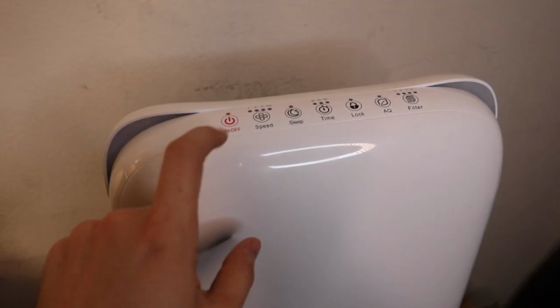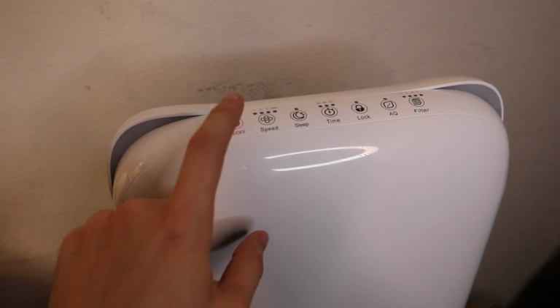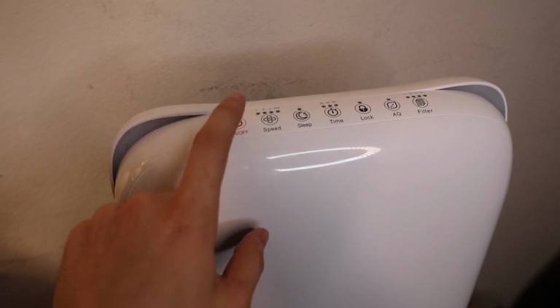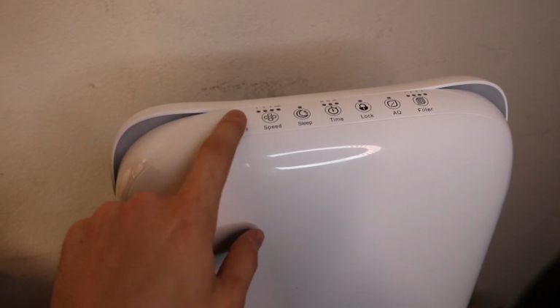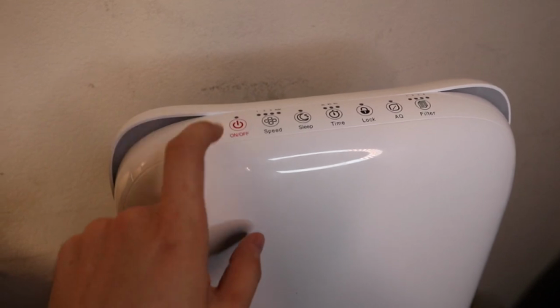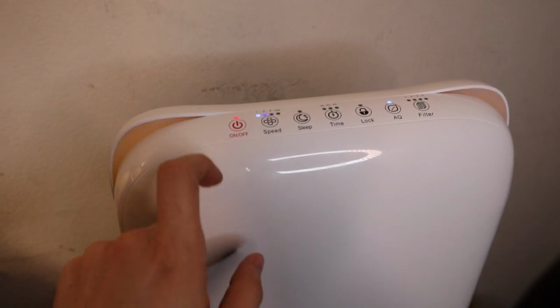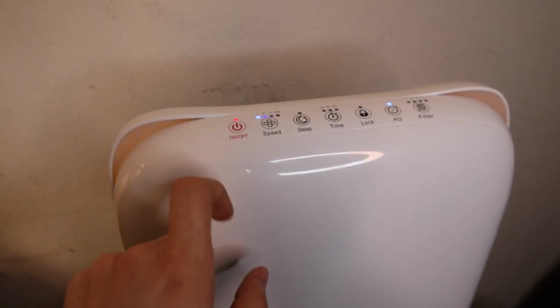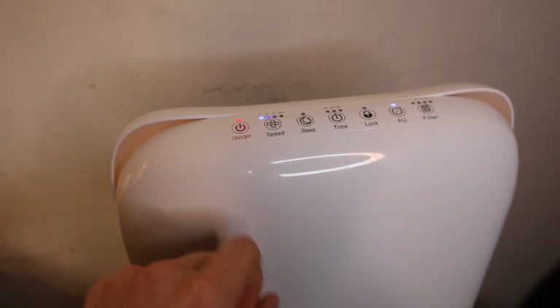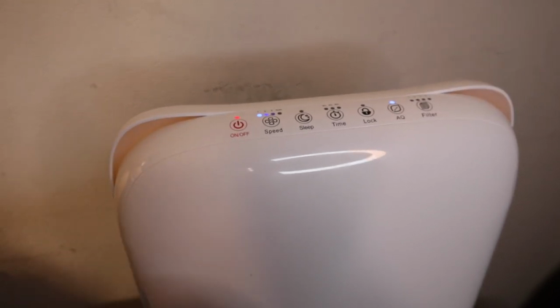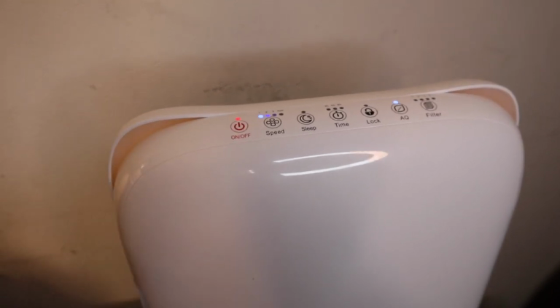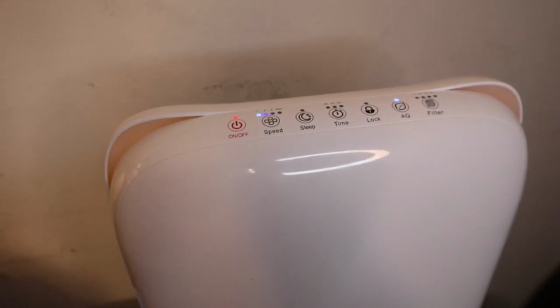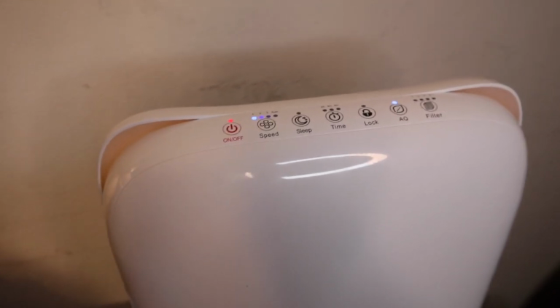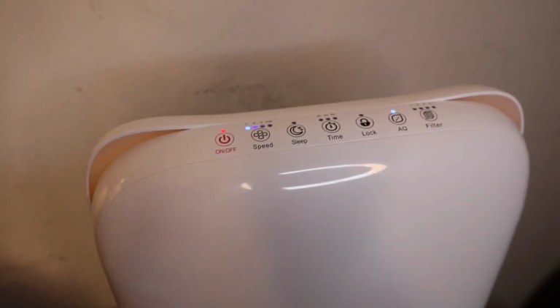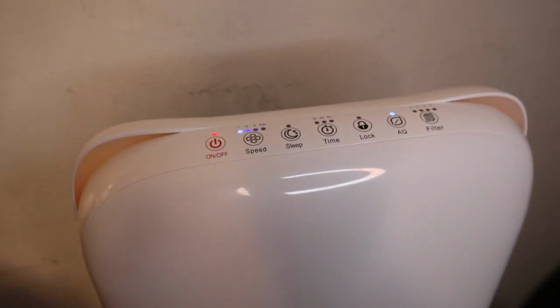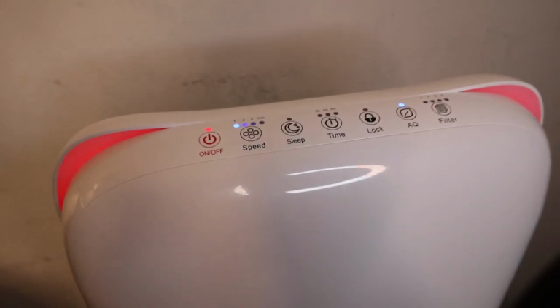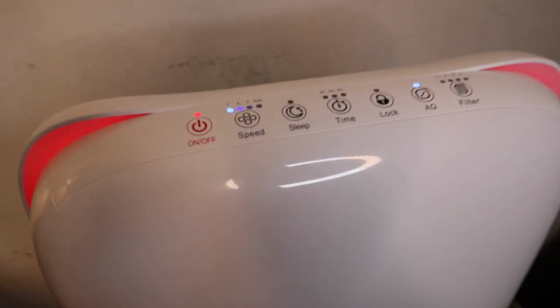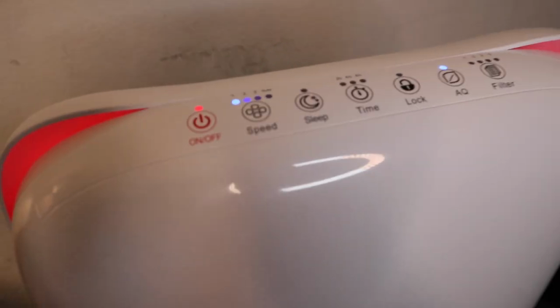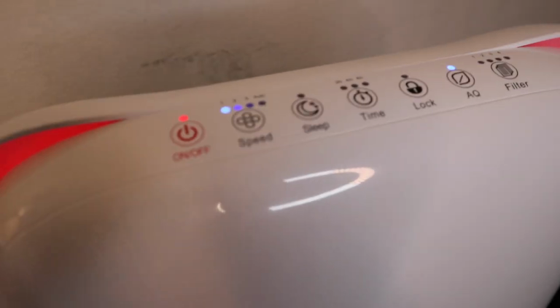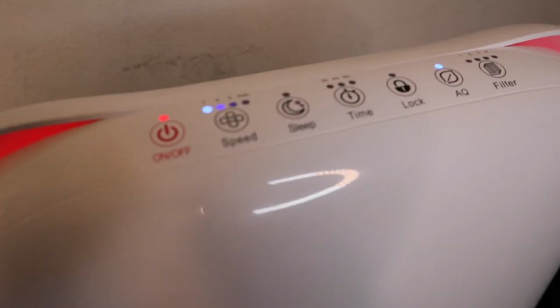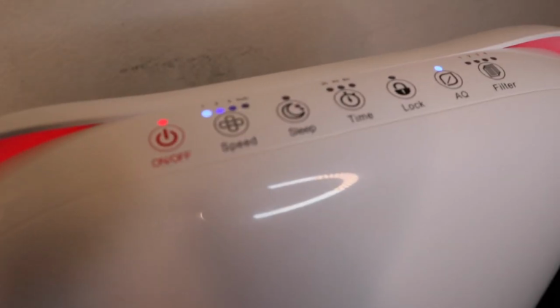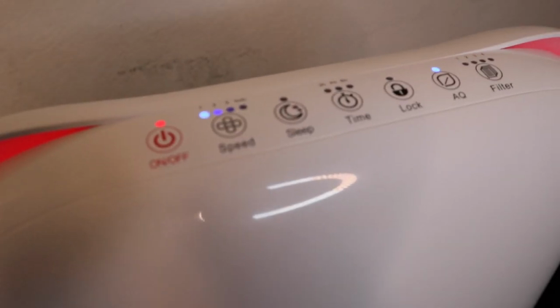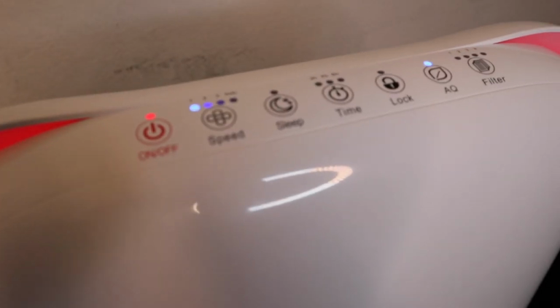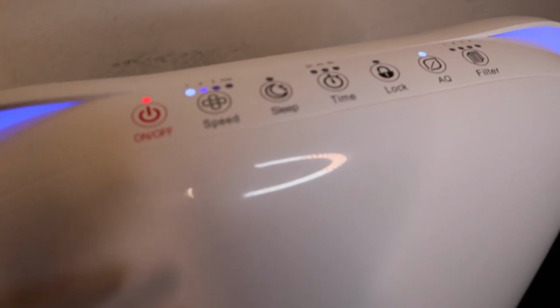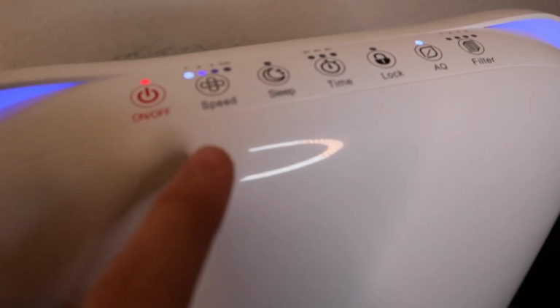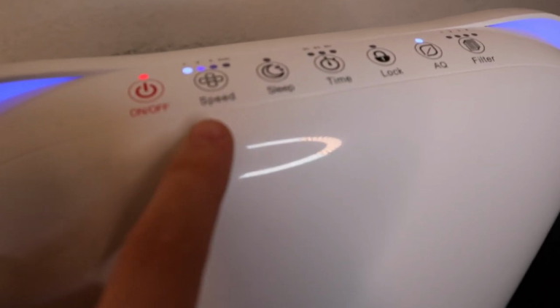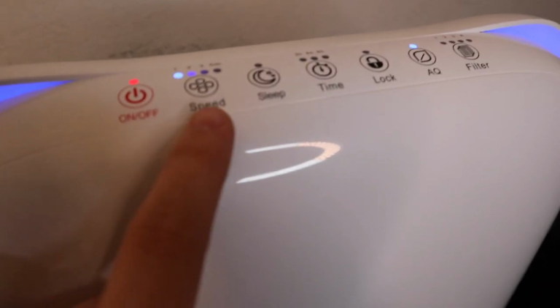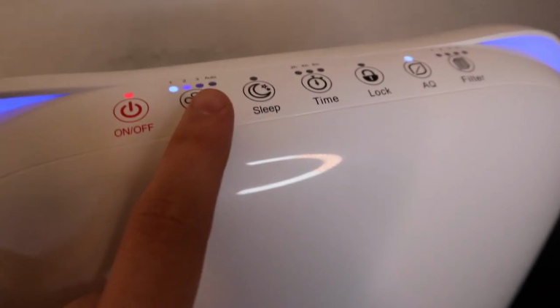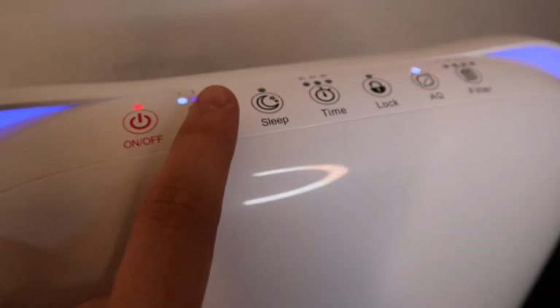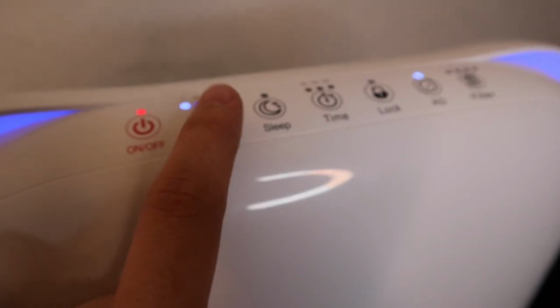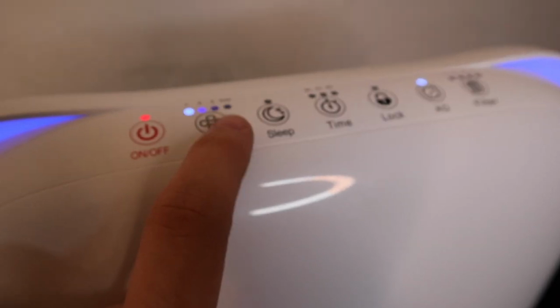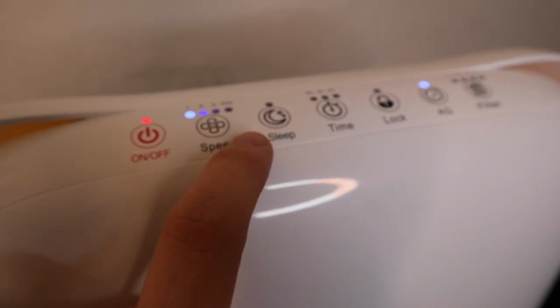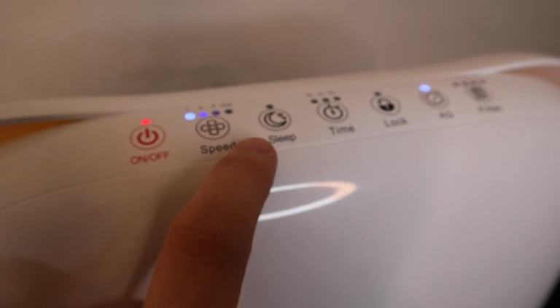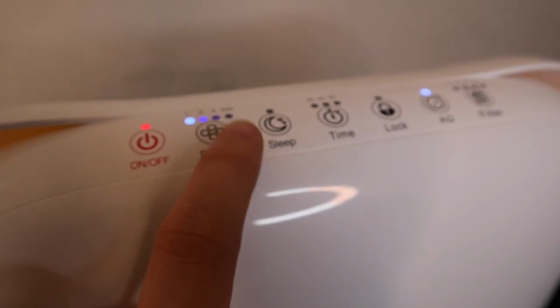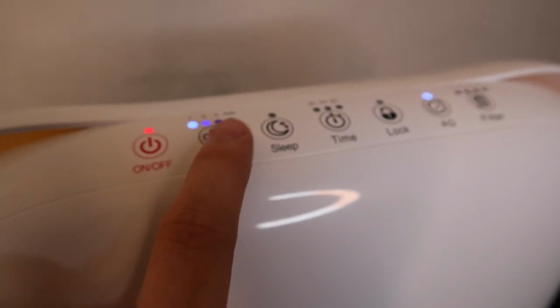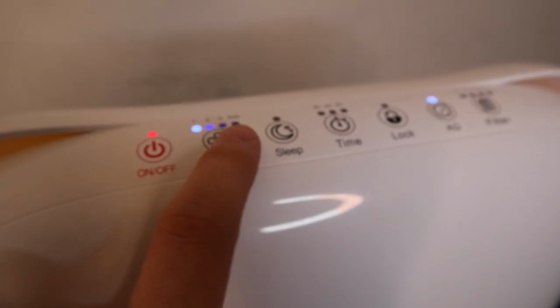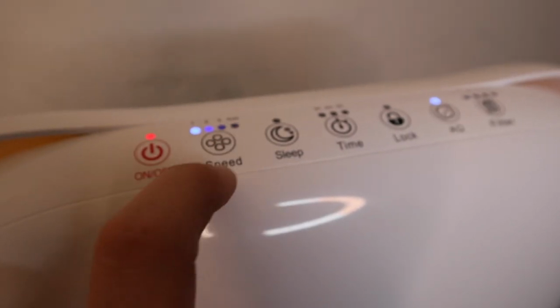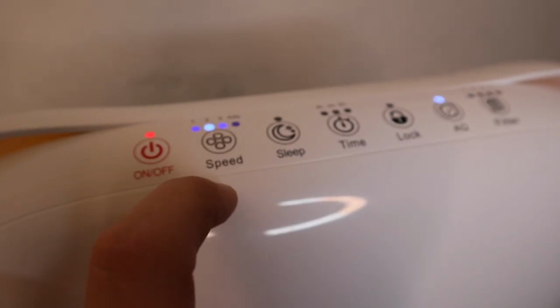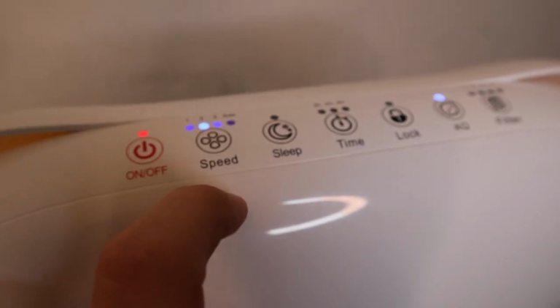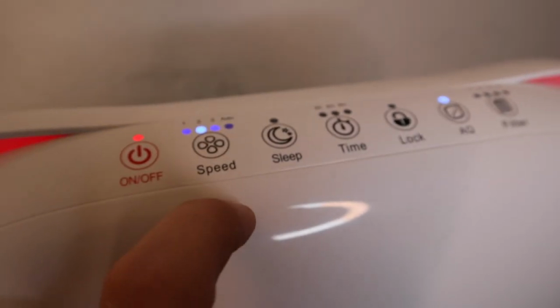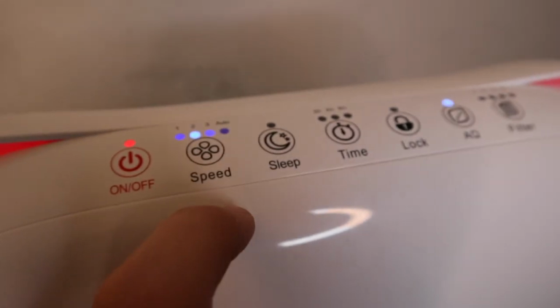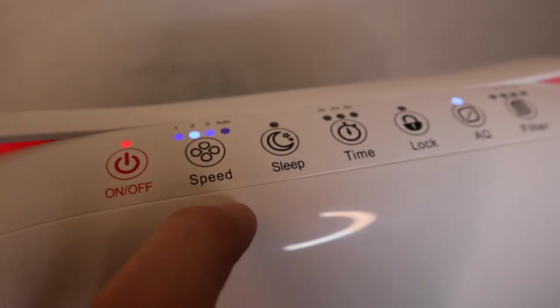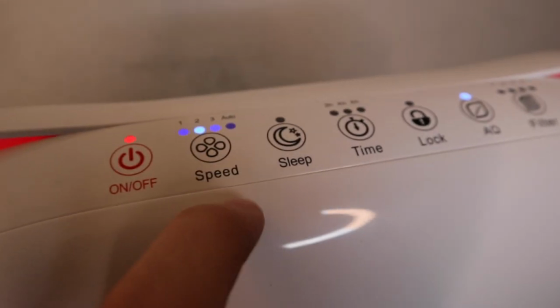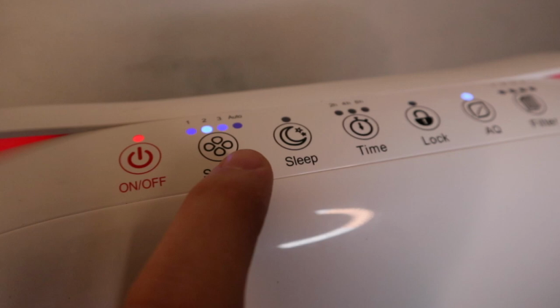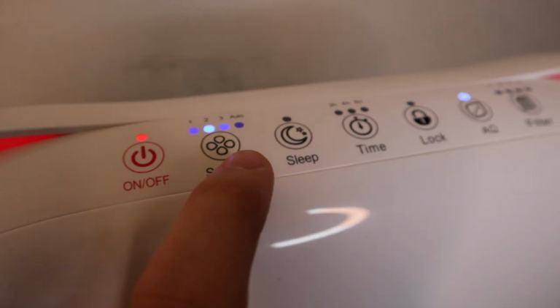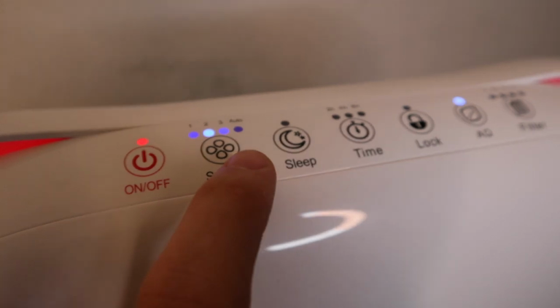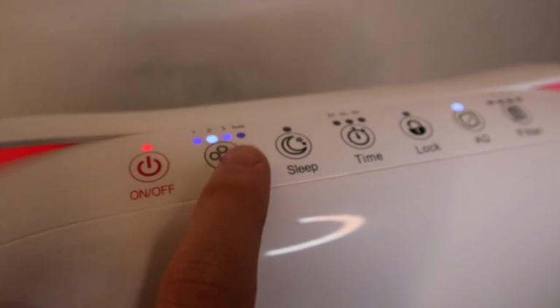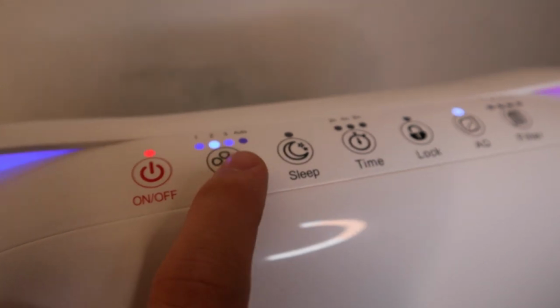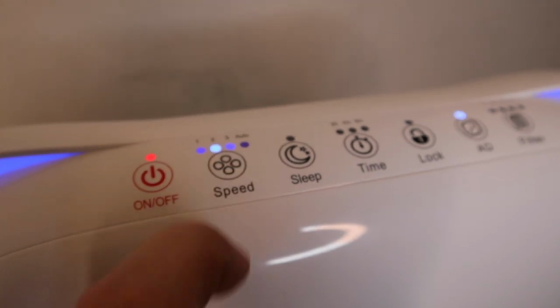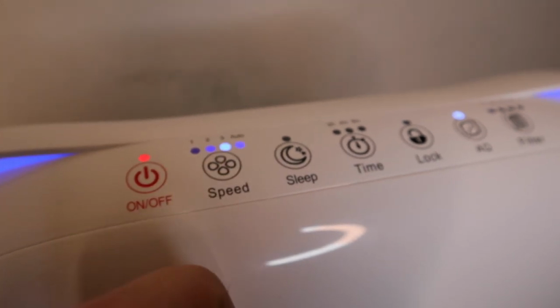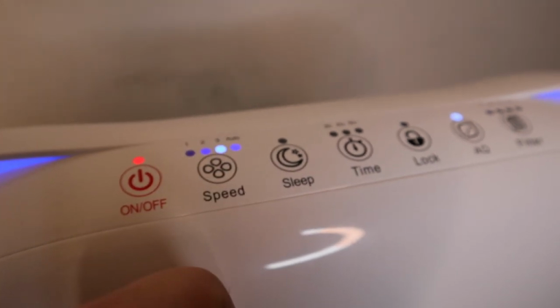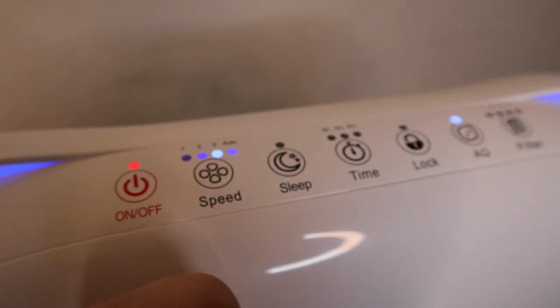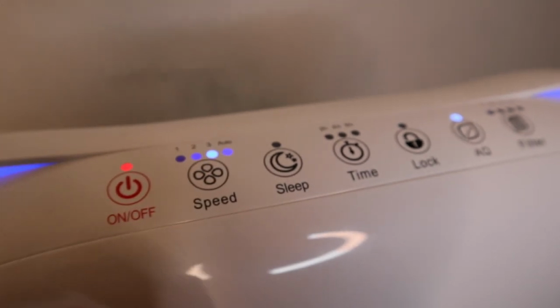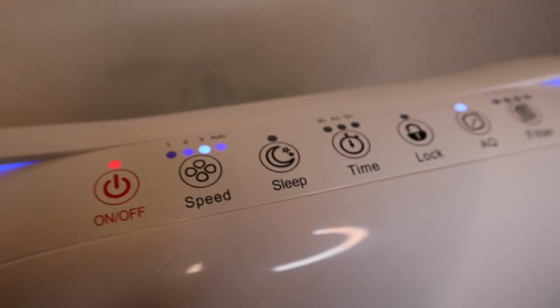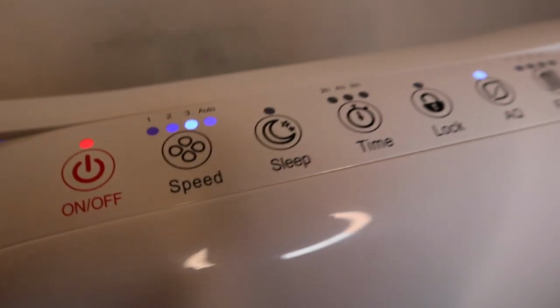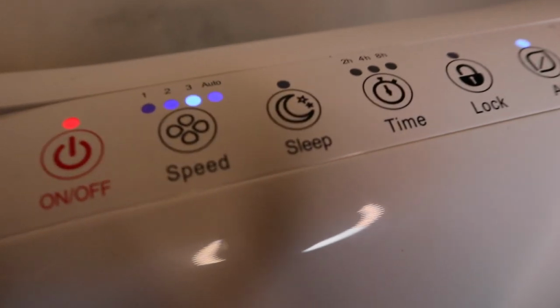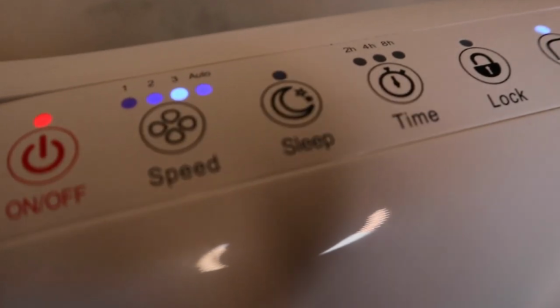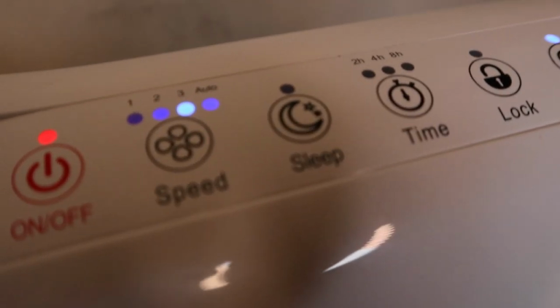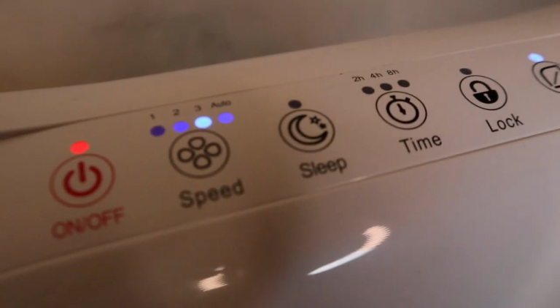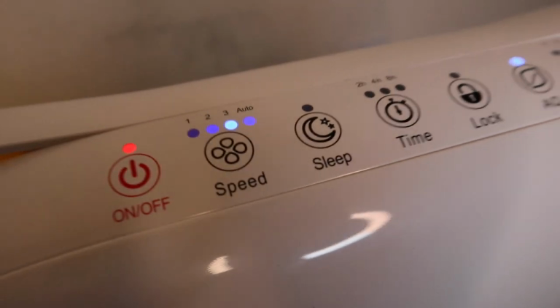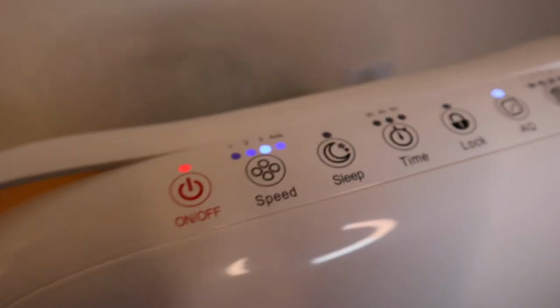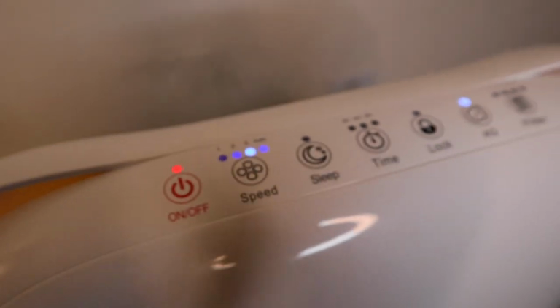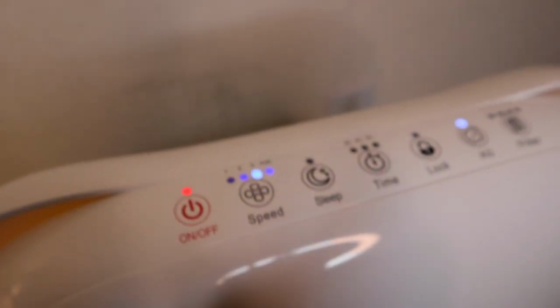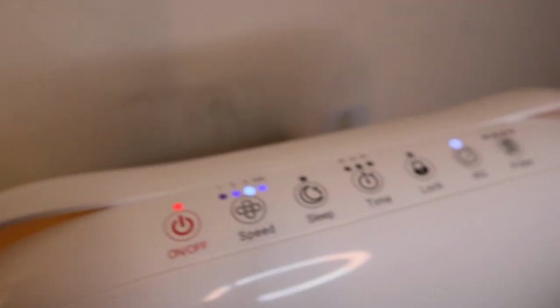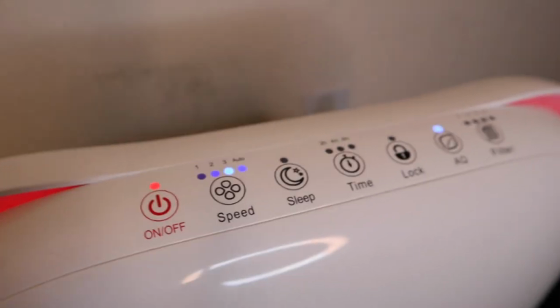You can see it has easy touch controls. You get the power button, and you have three different speeds: one, two, three. Right here is the Auto mode.